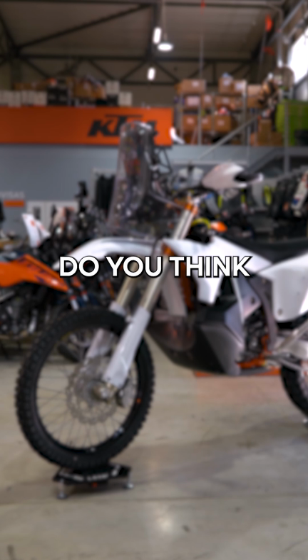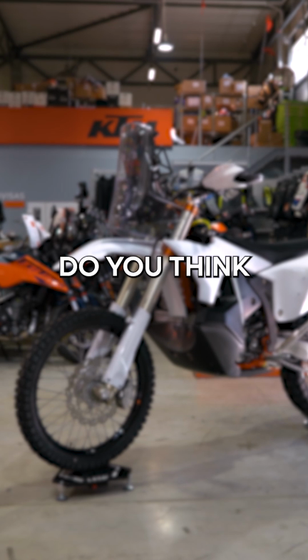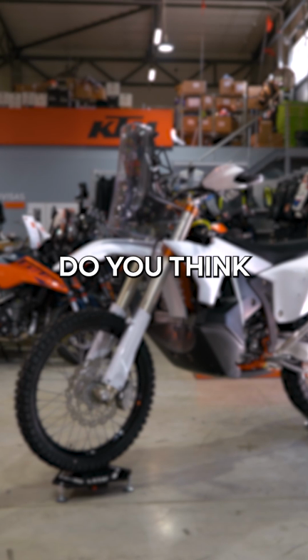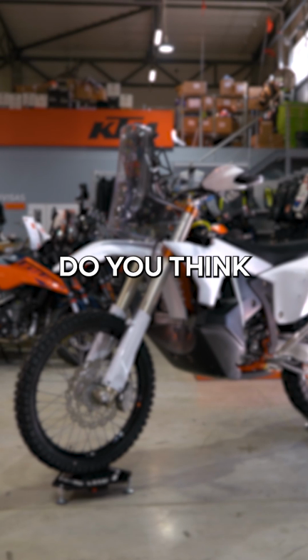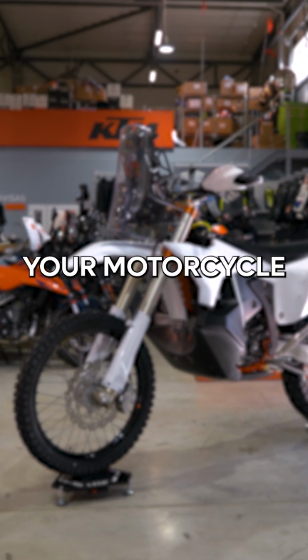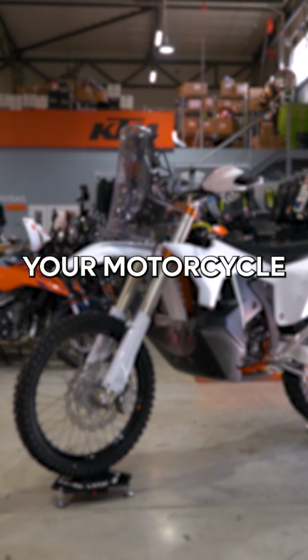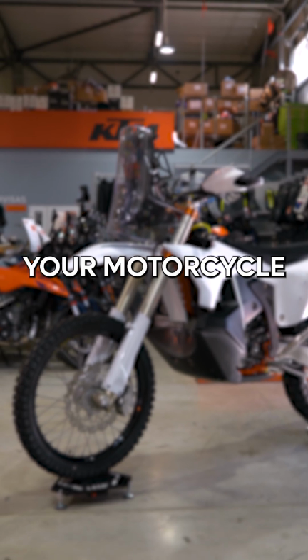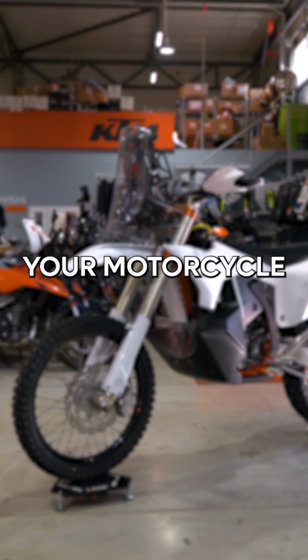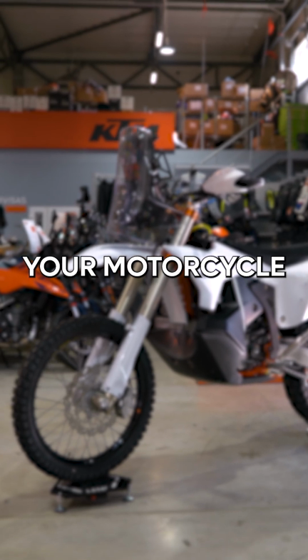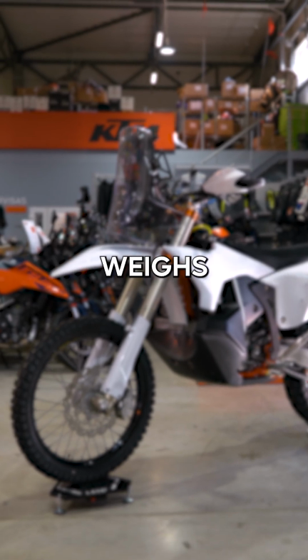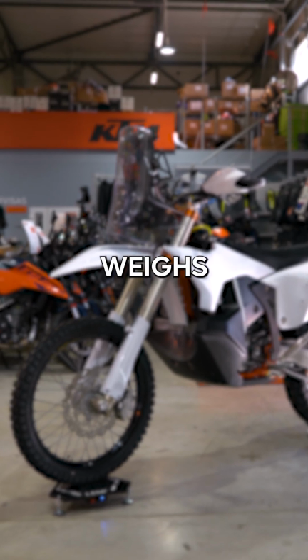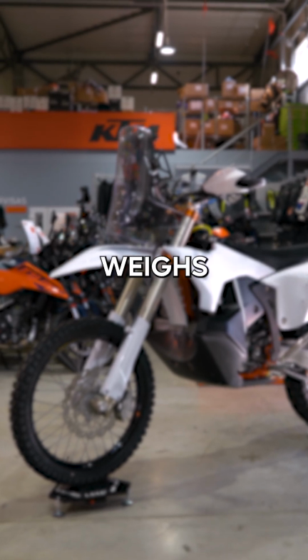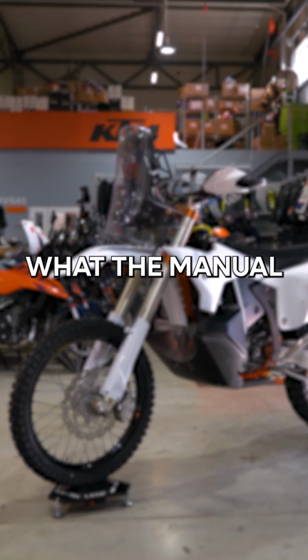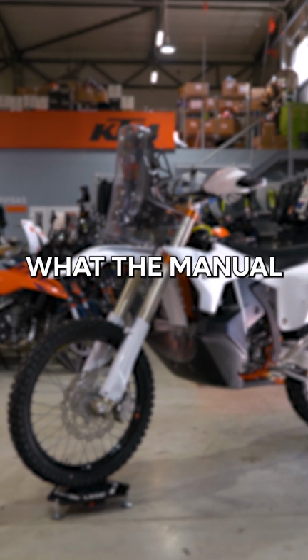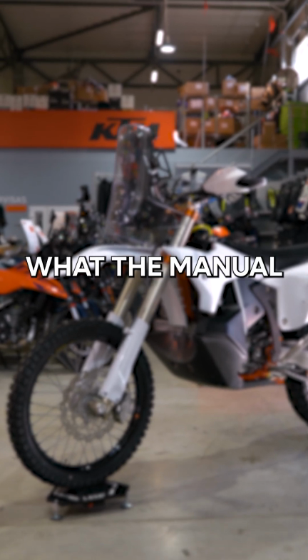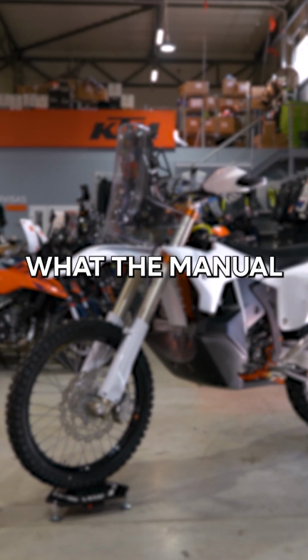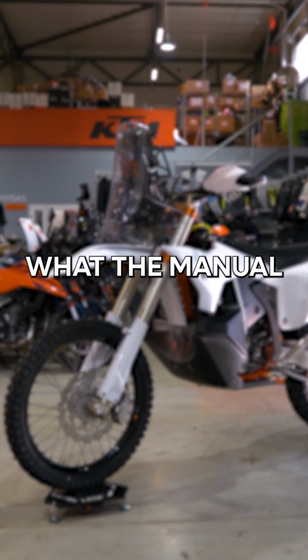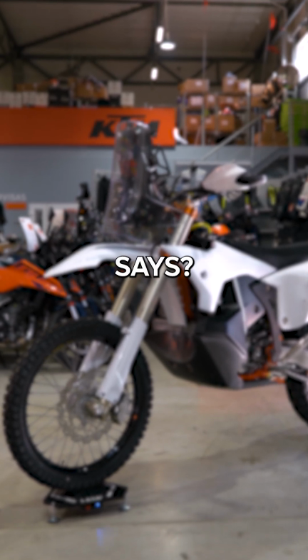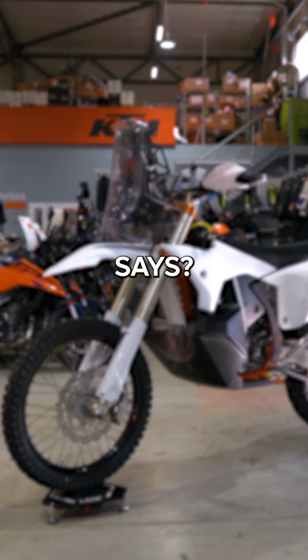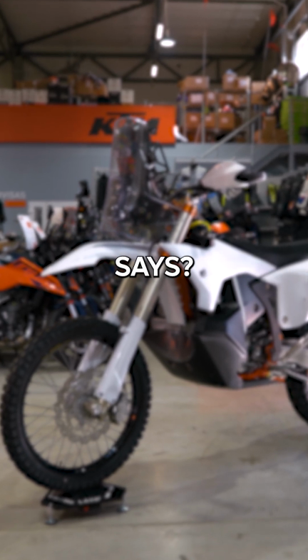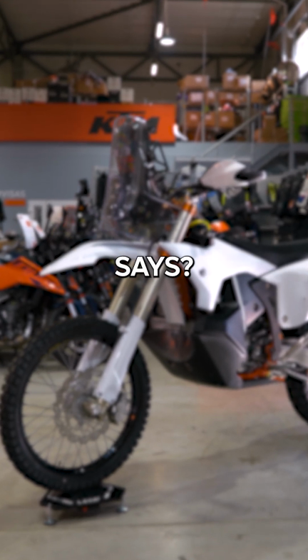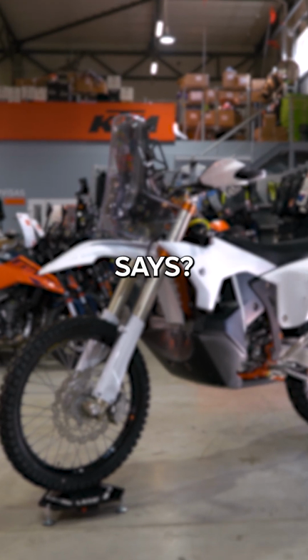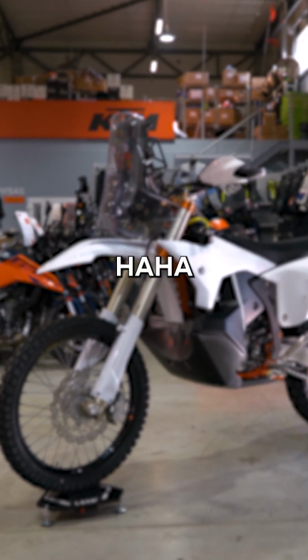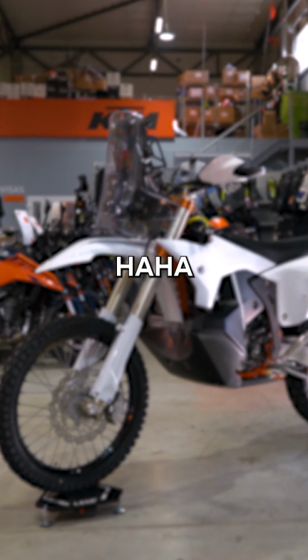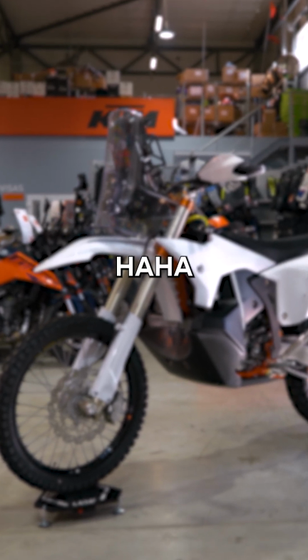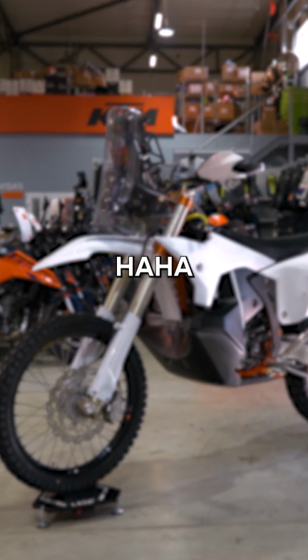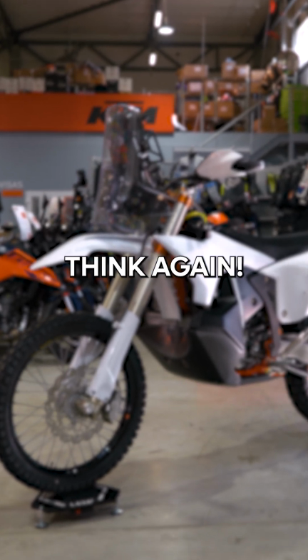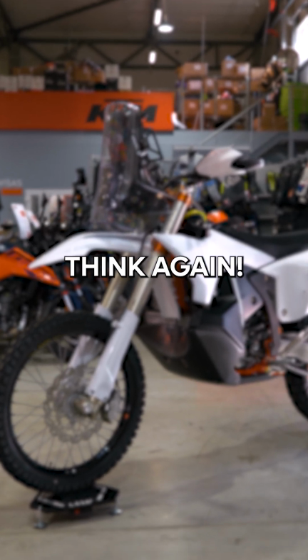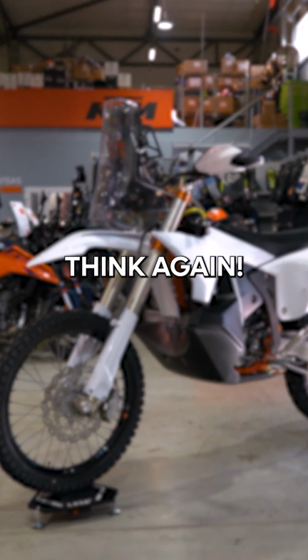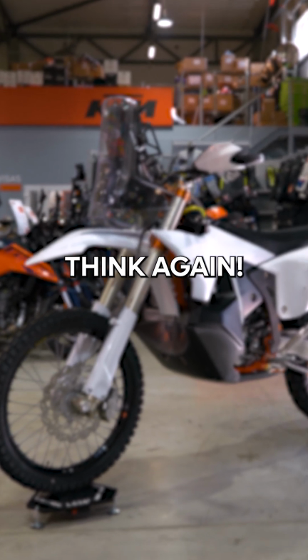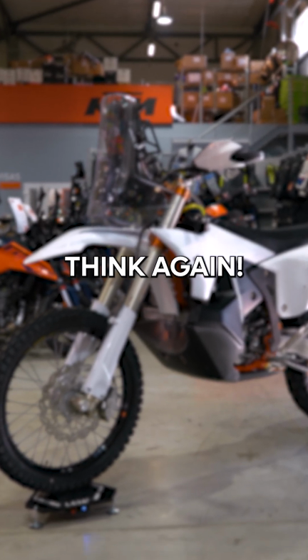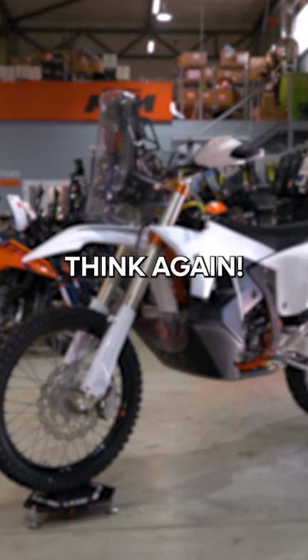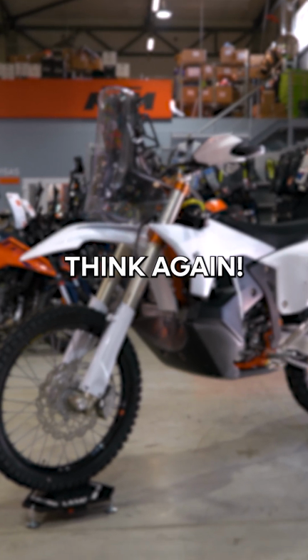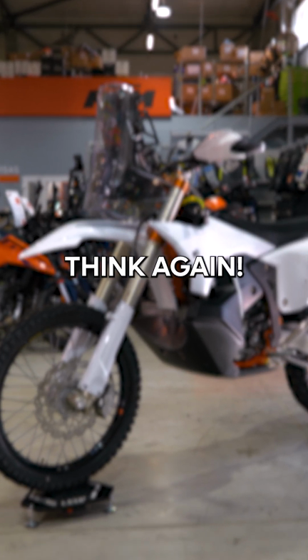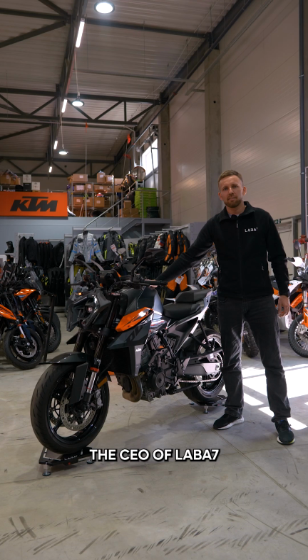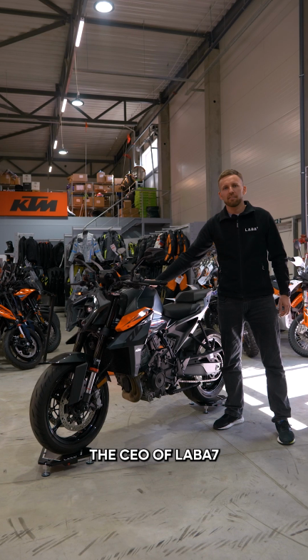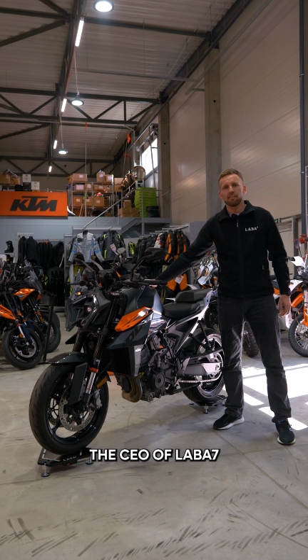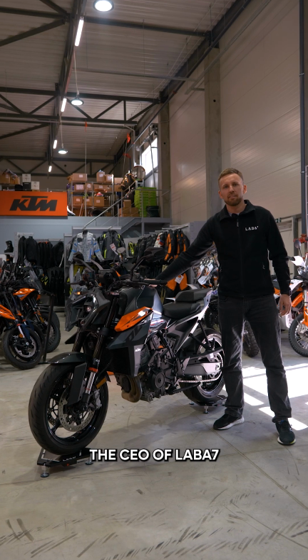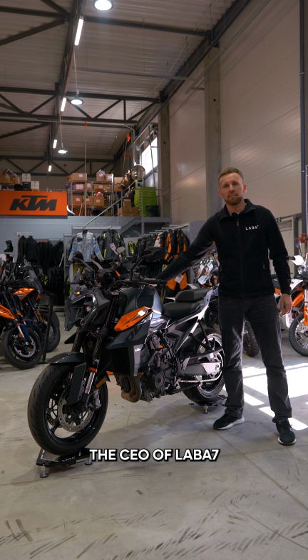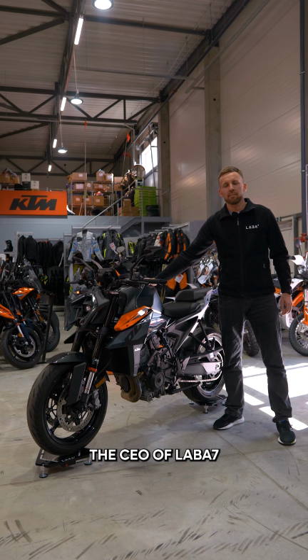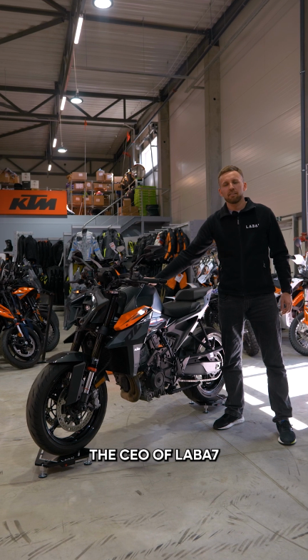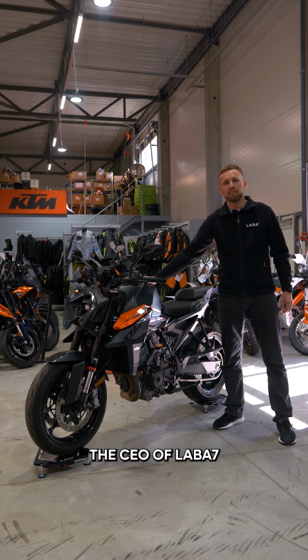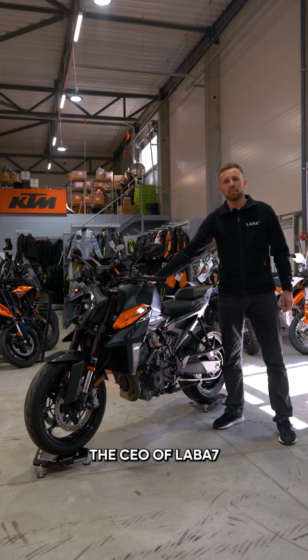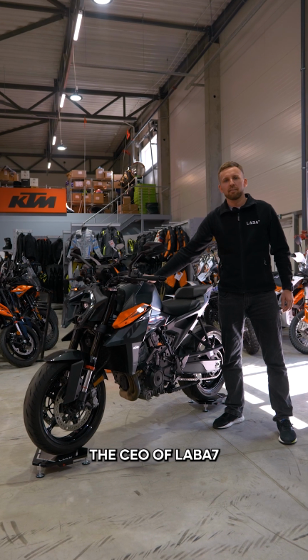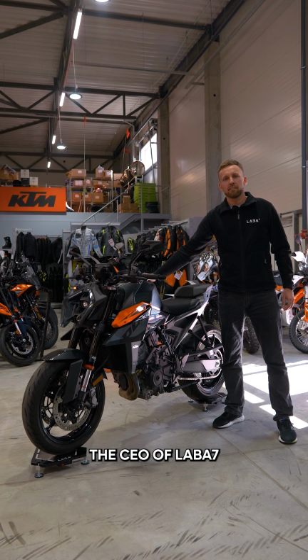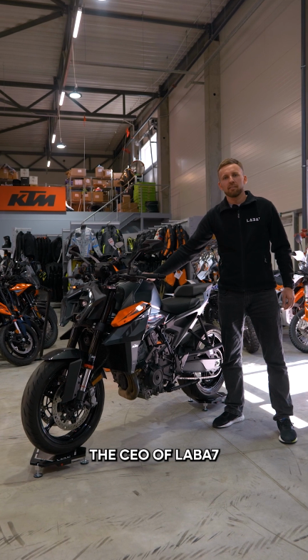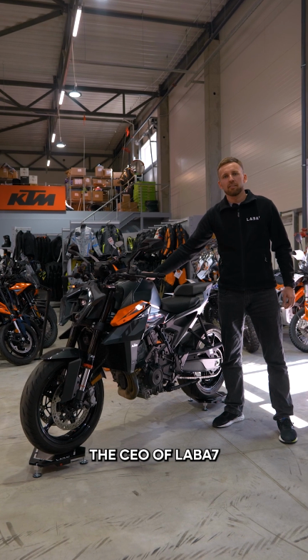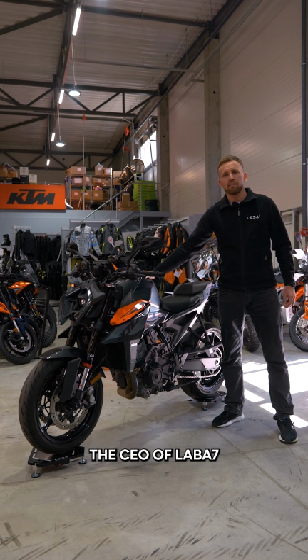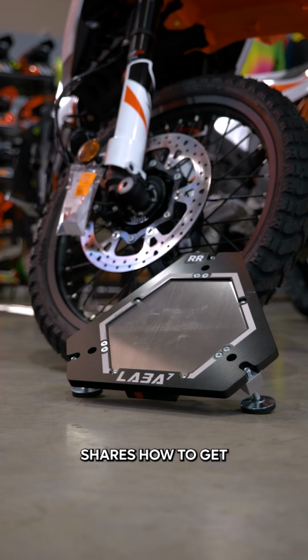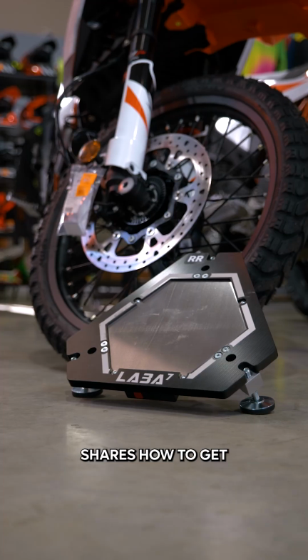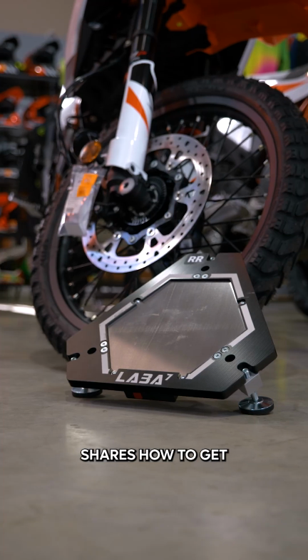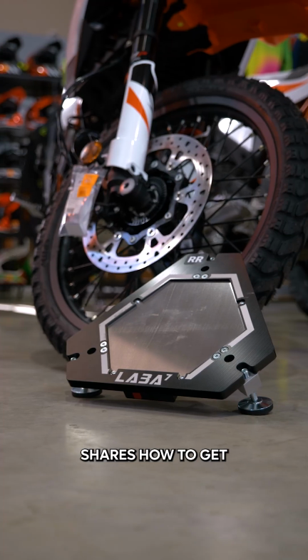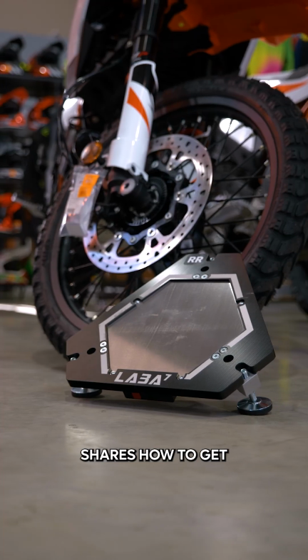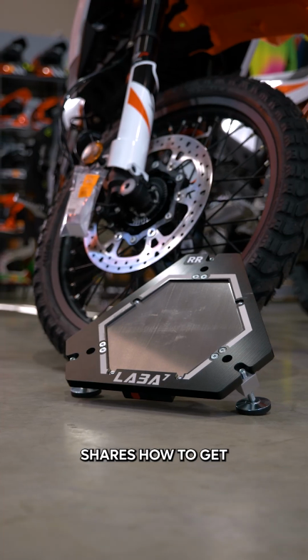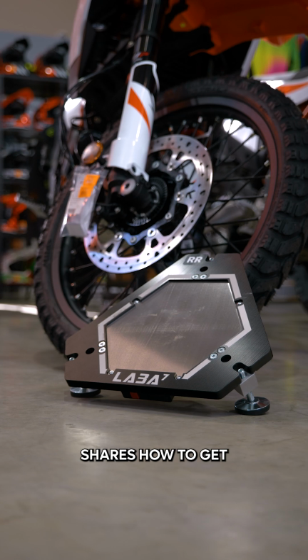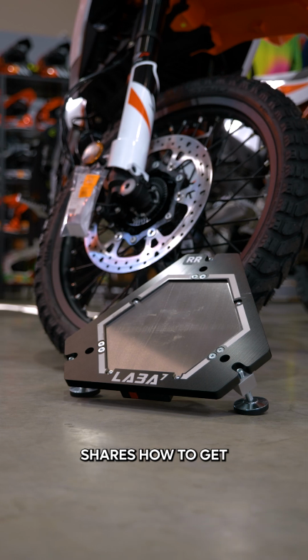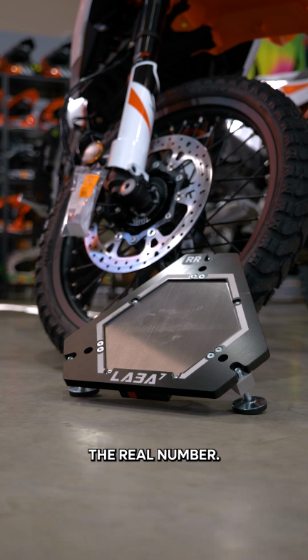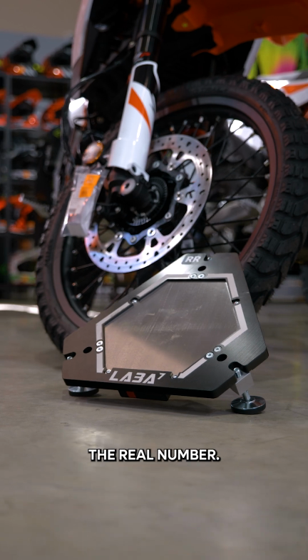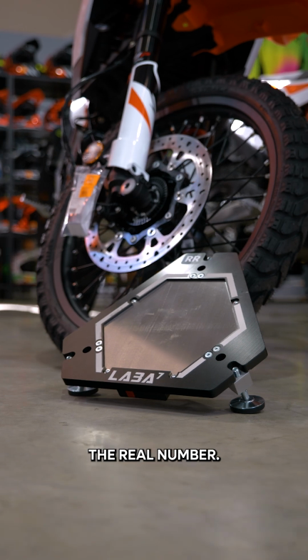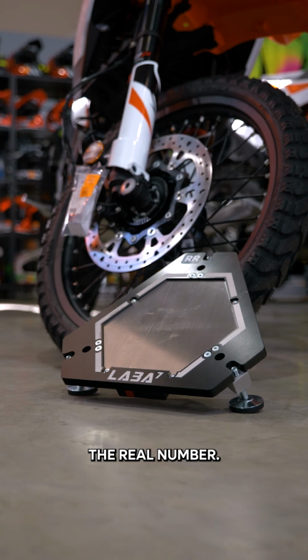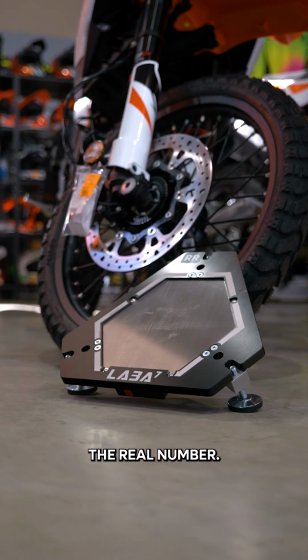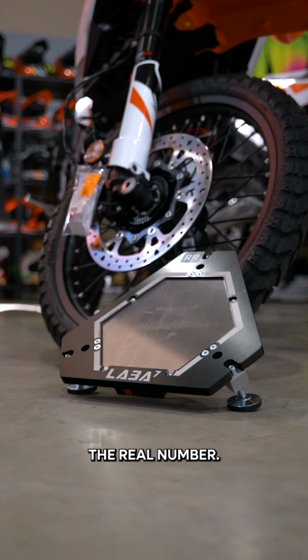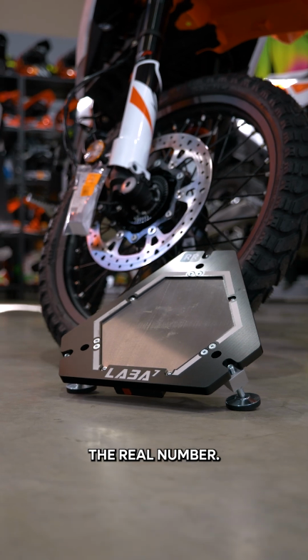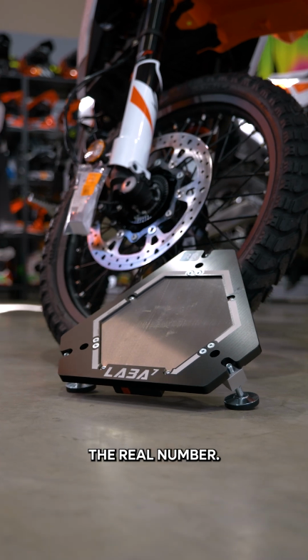Do you think your motorcycle weighs what the manual says? Think again! The CEO of LABA7 shares how to get the real number.